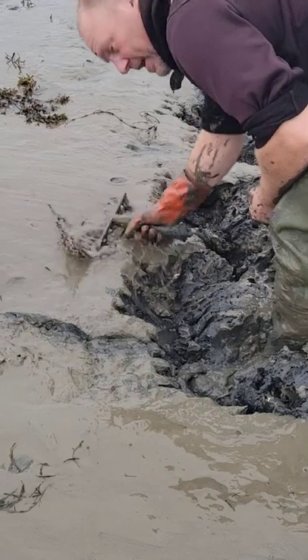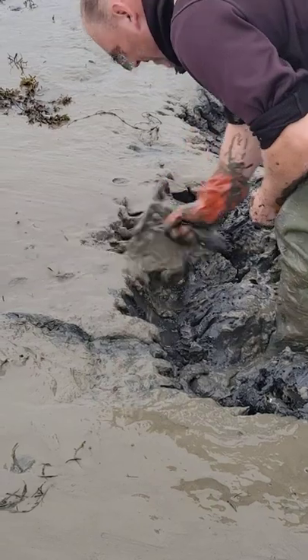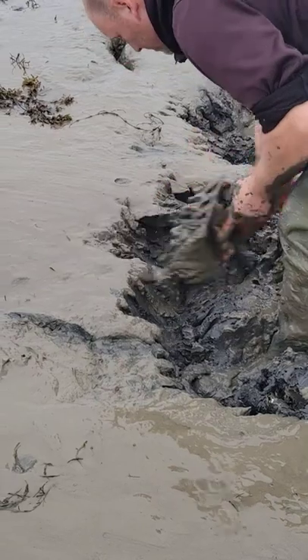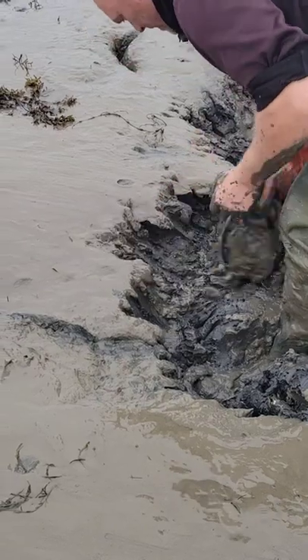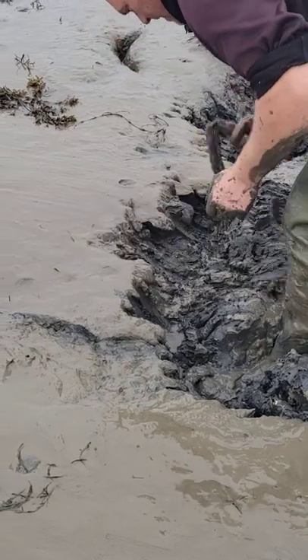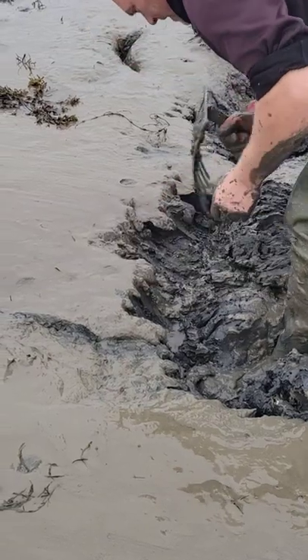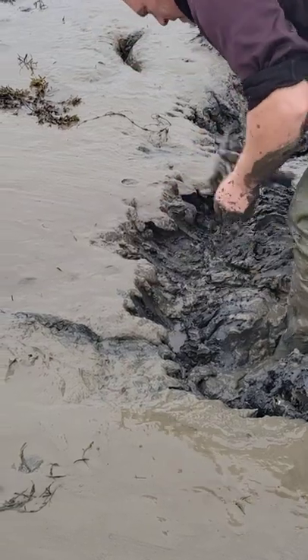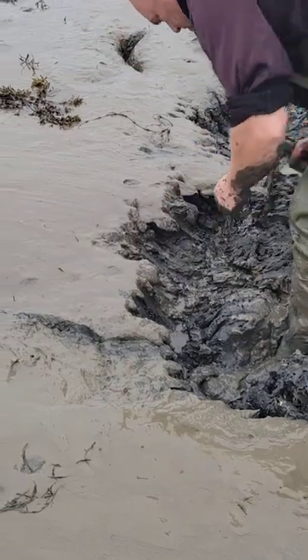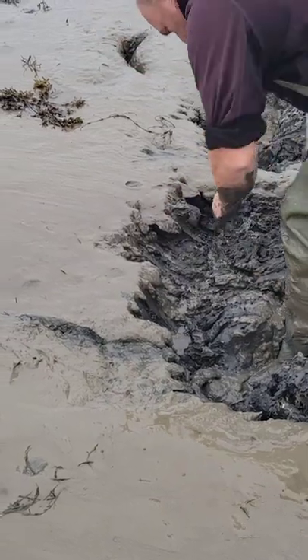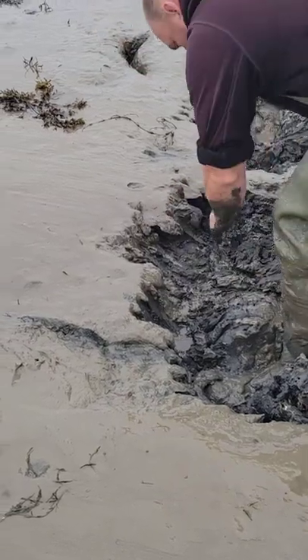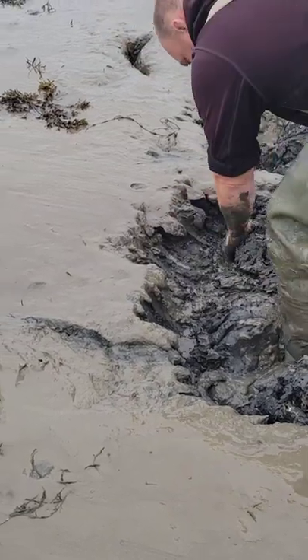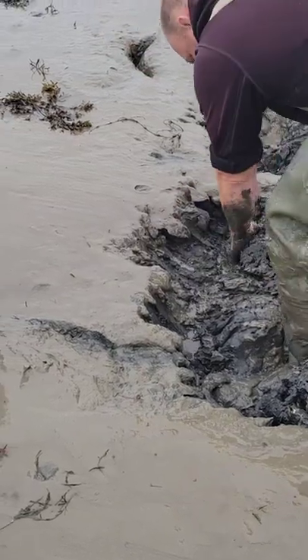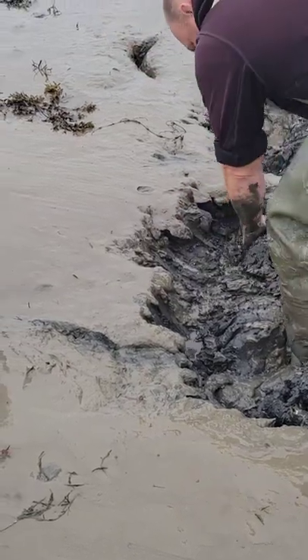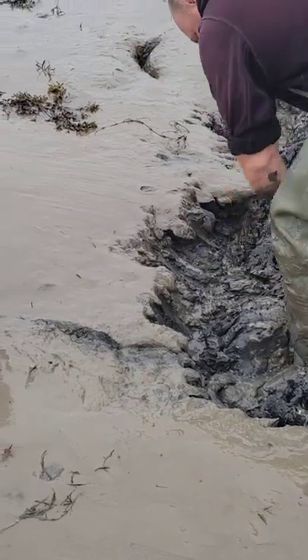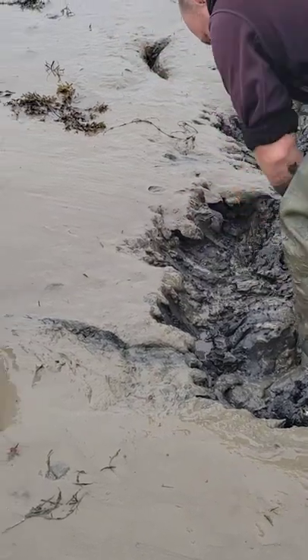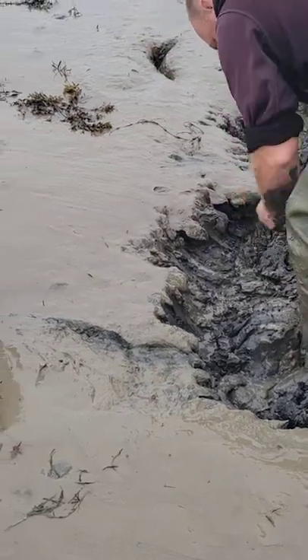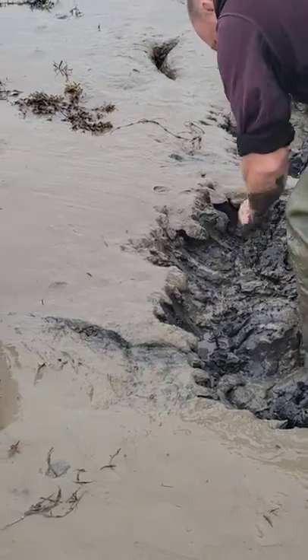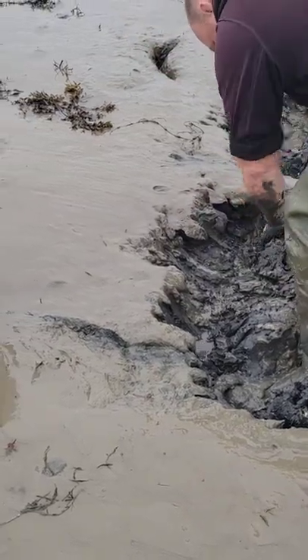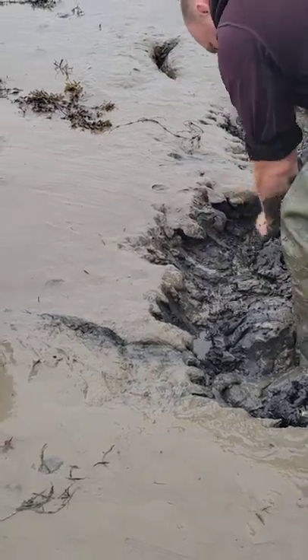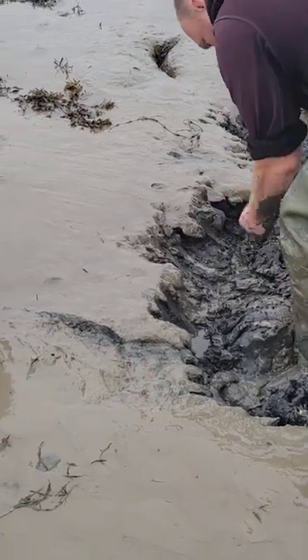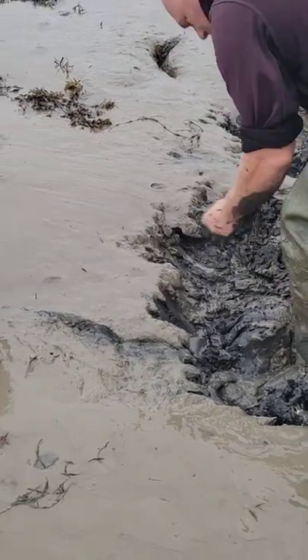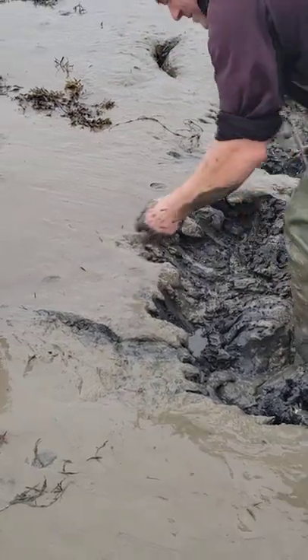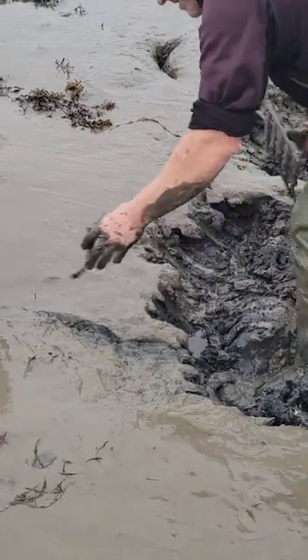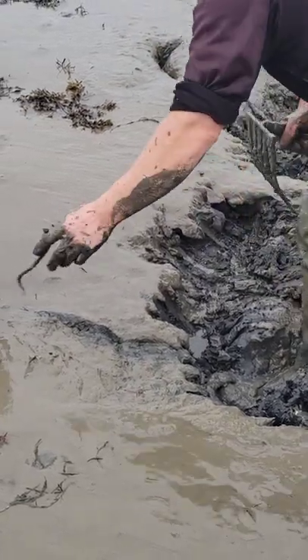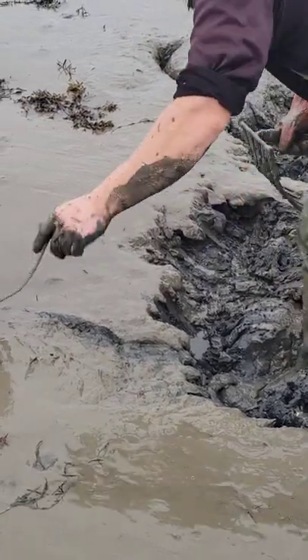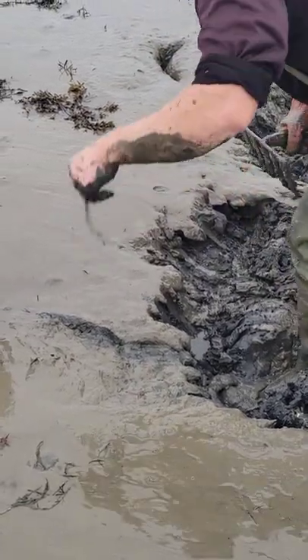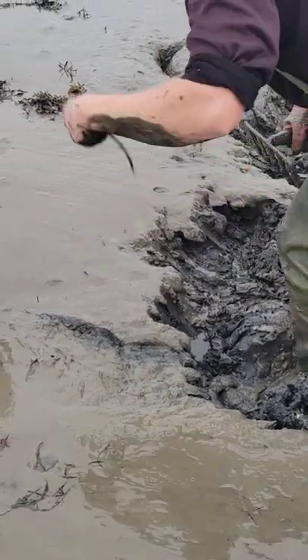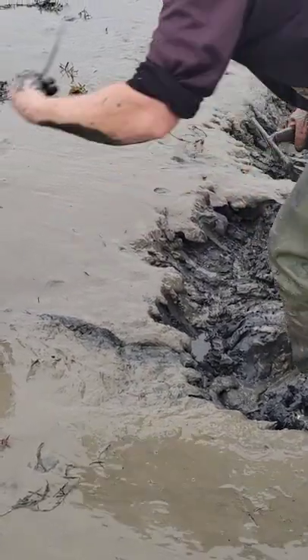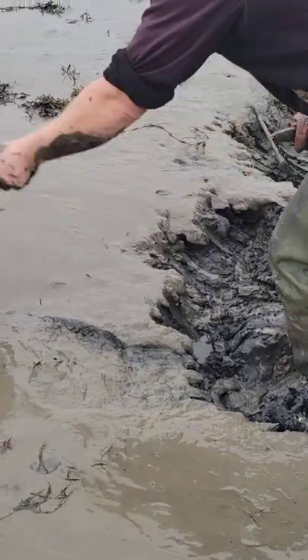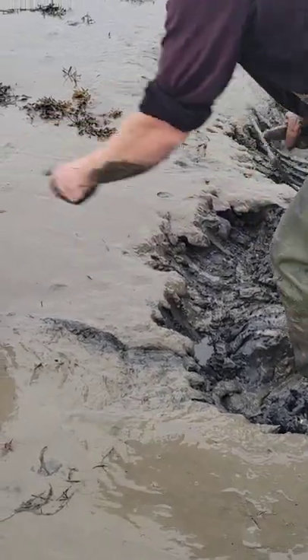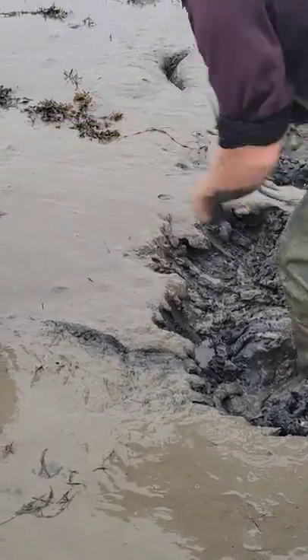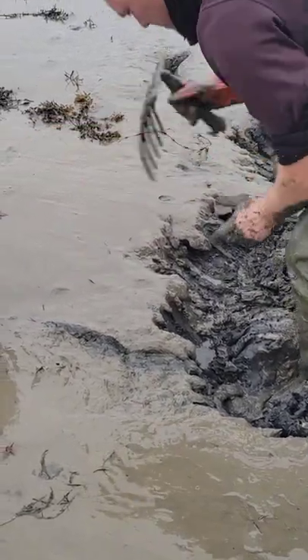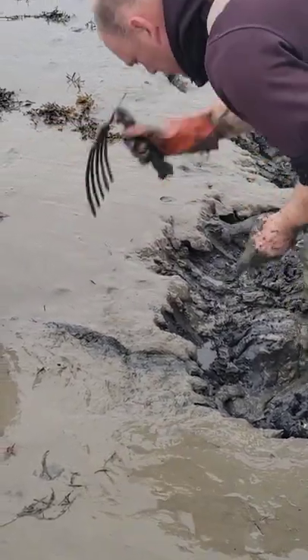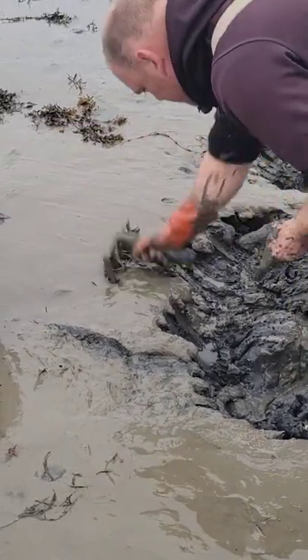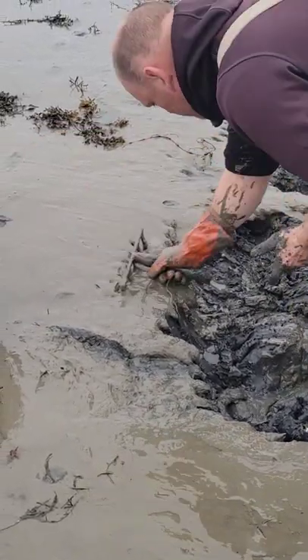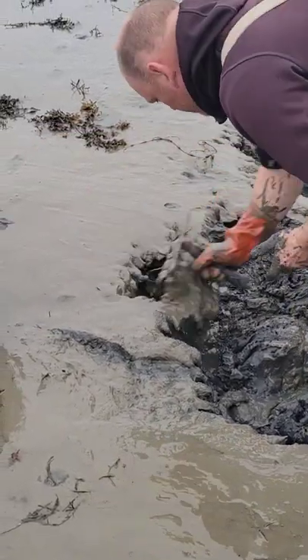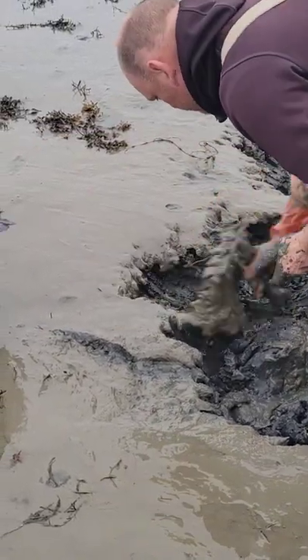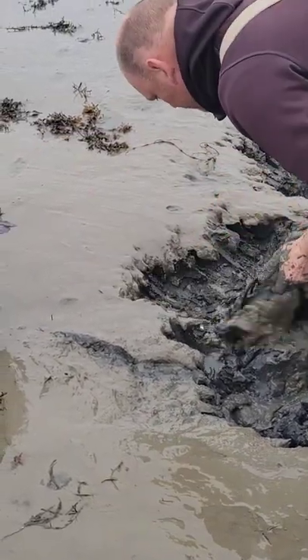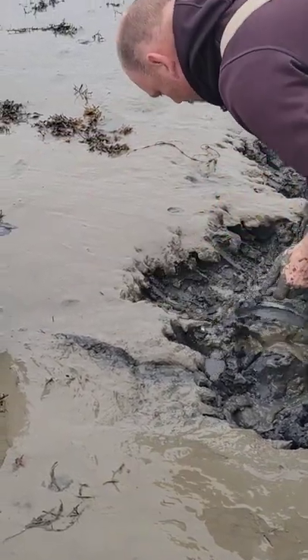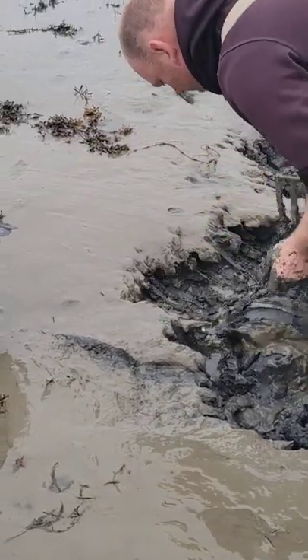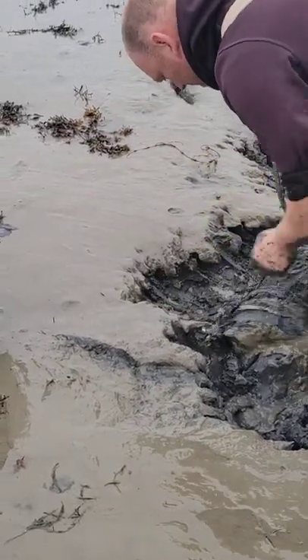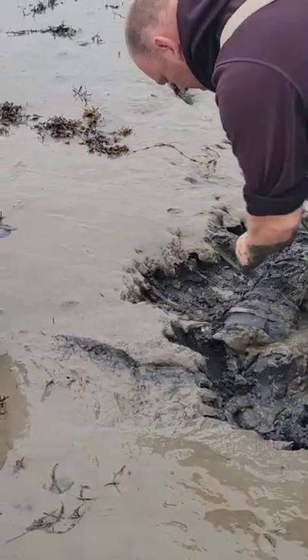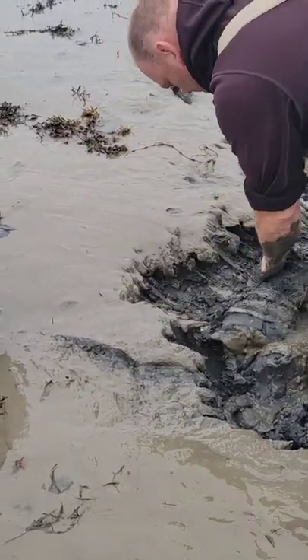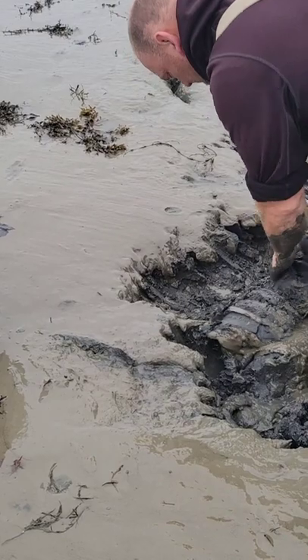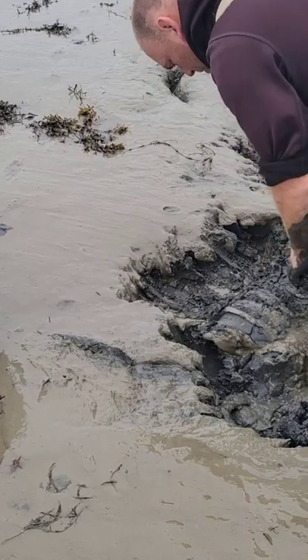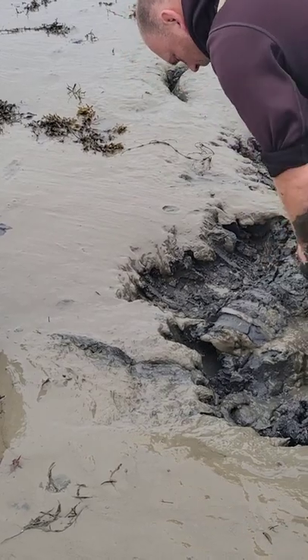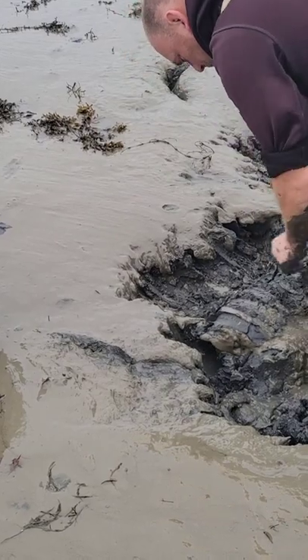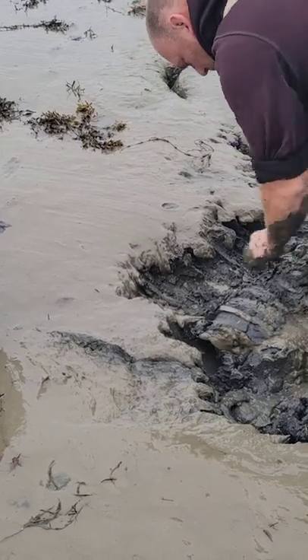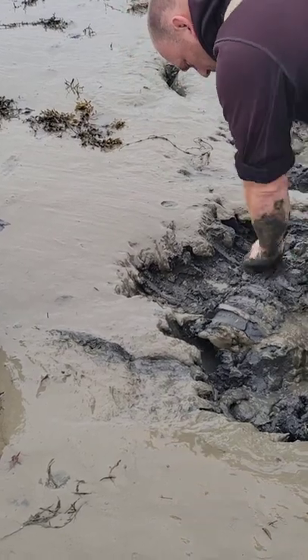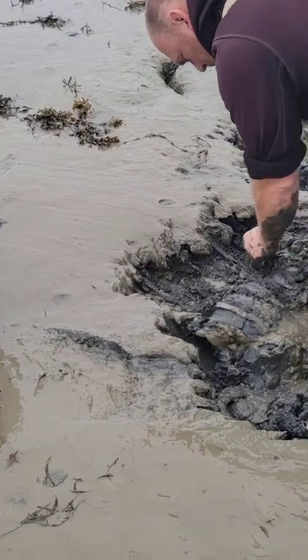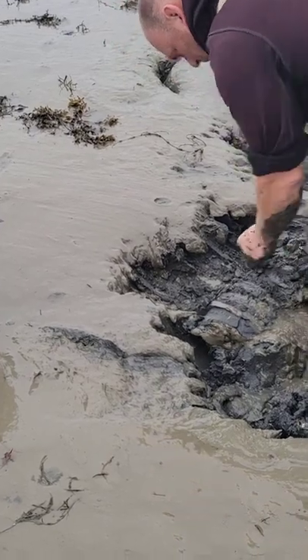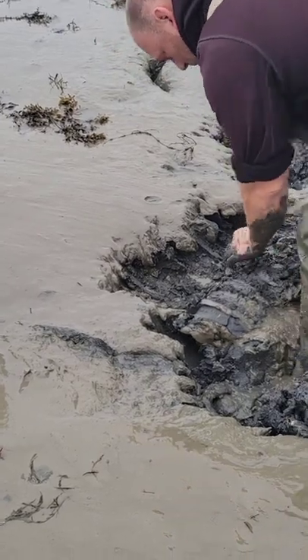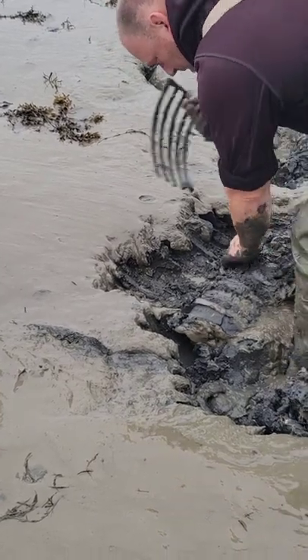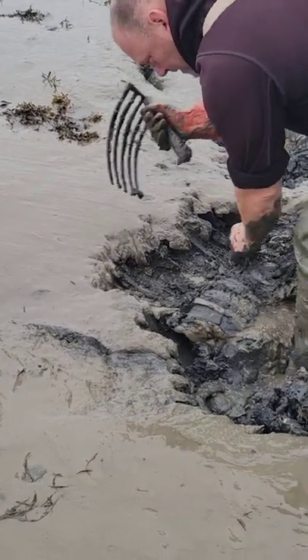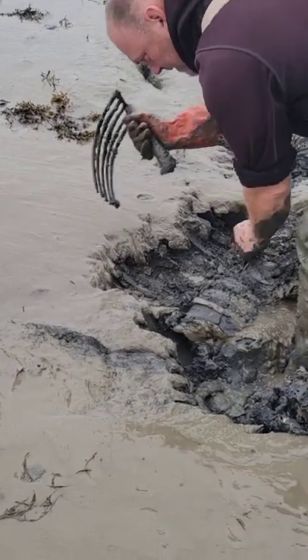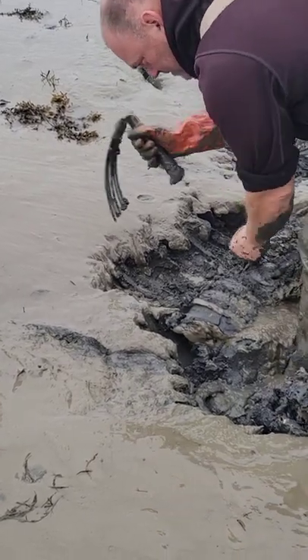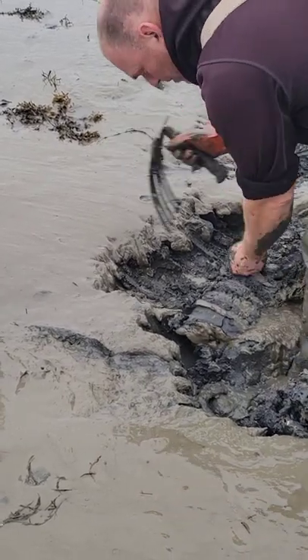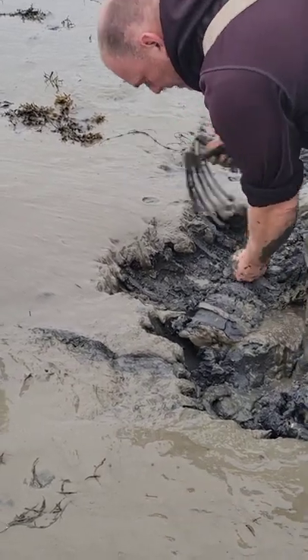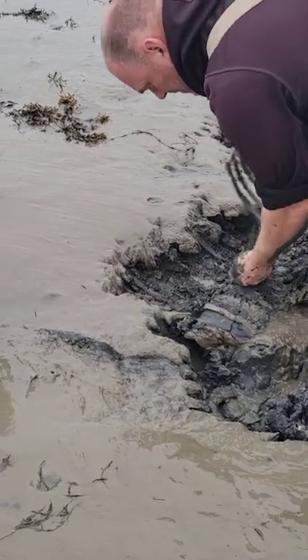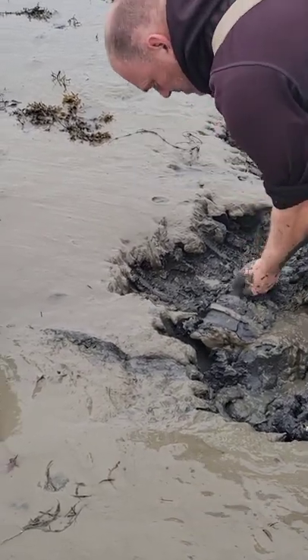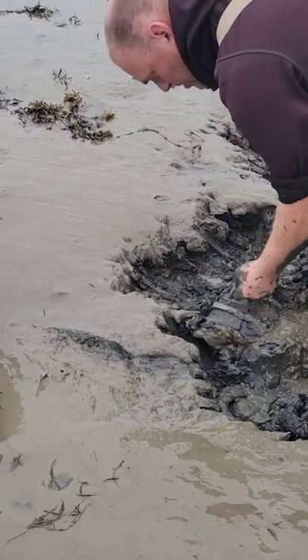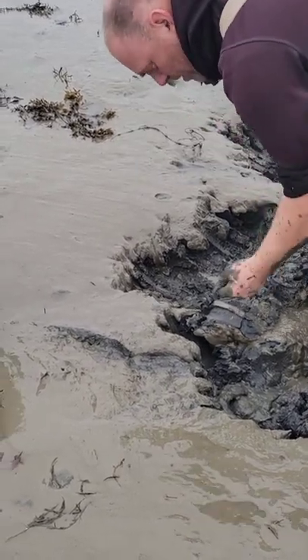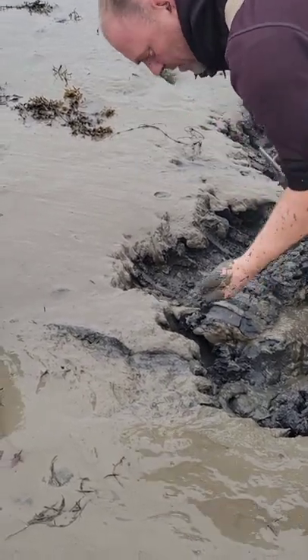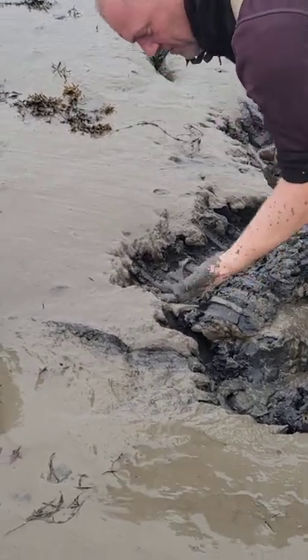Hey everybody, getting some bloodworms and sandworms today. I got a sandworm right here. This is usually the hoe I use to go bloodworming with — it's 11 inches long.